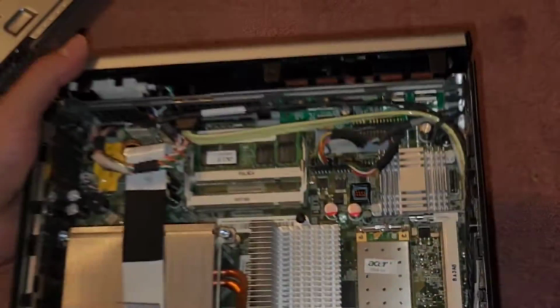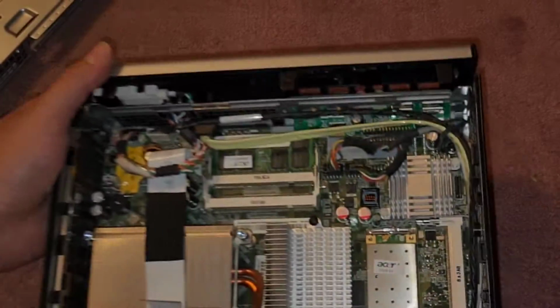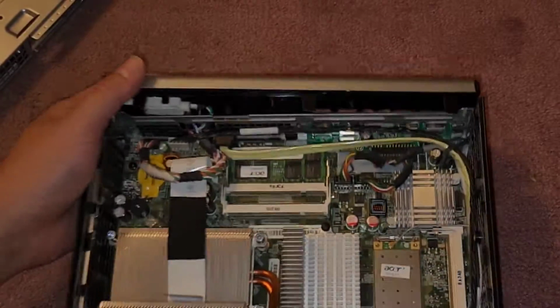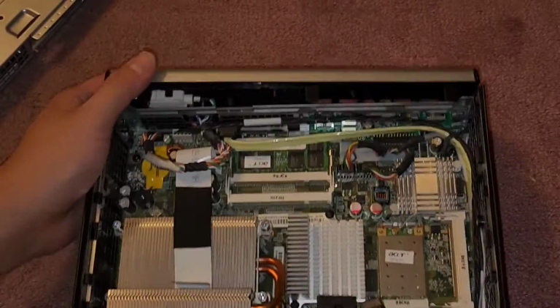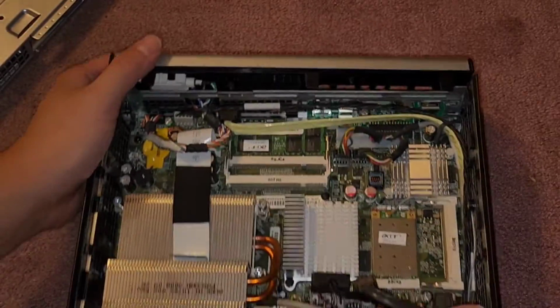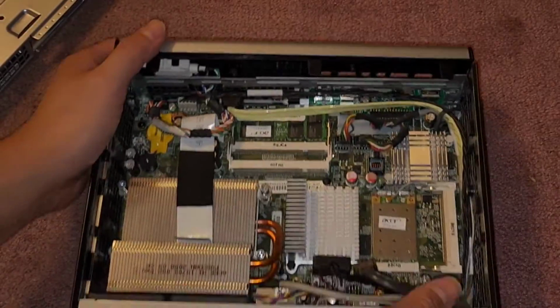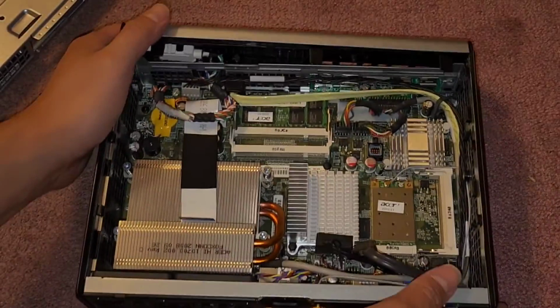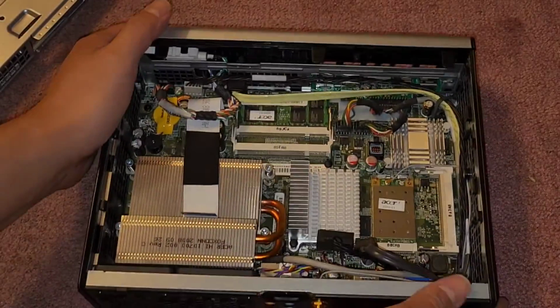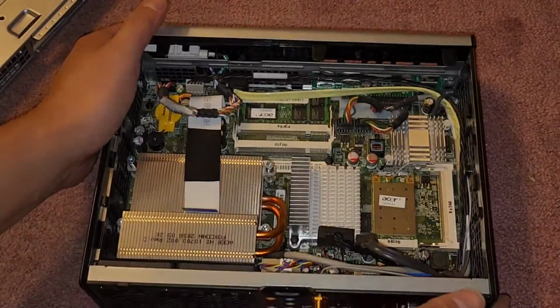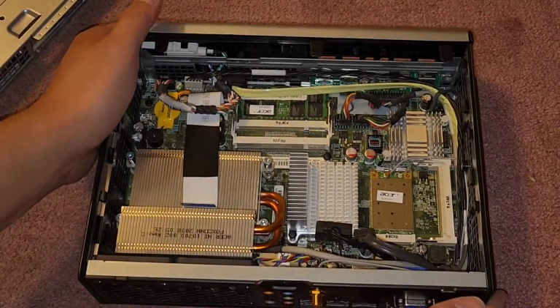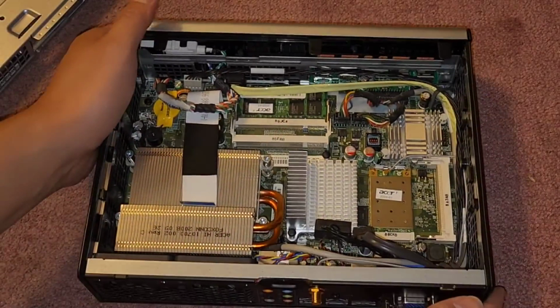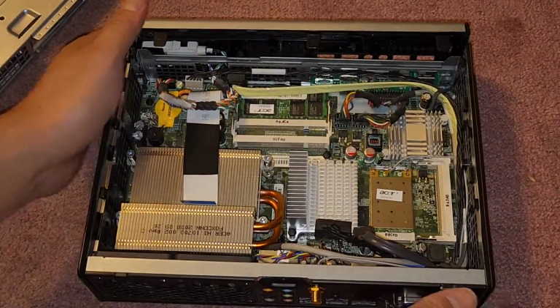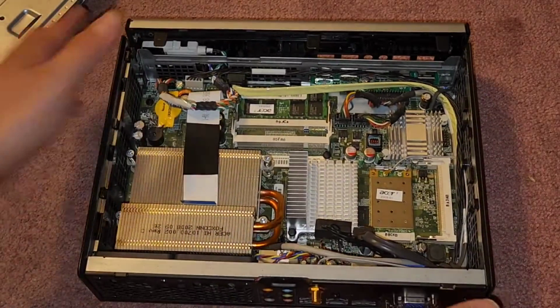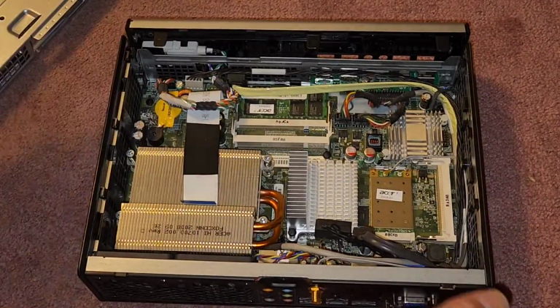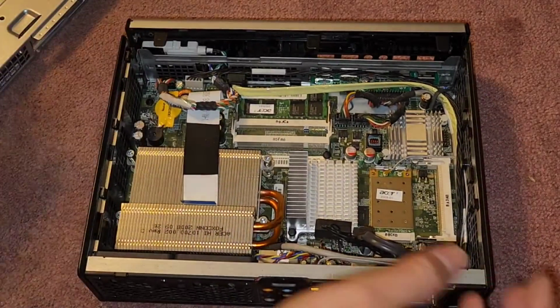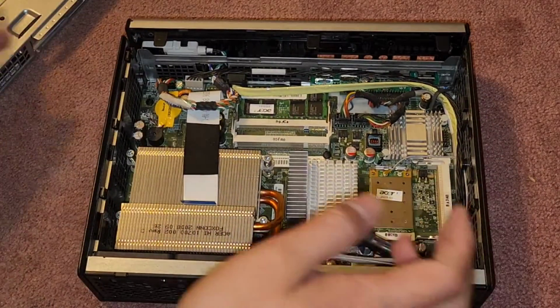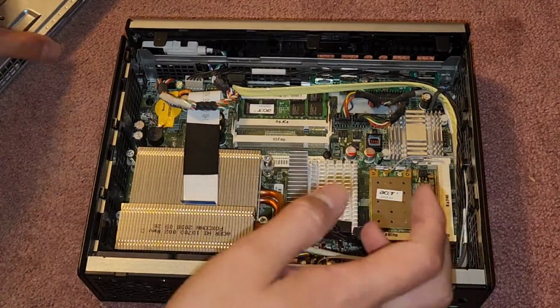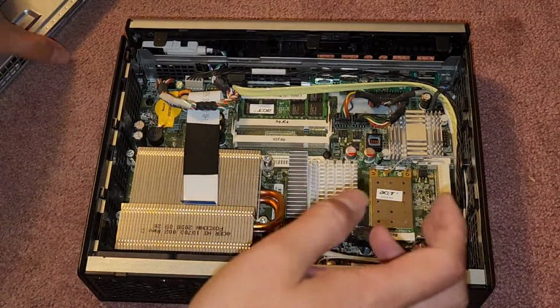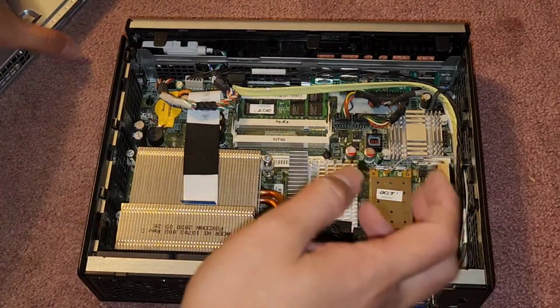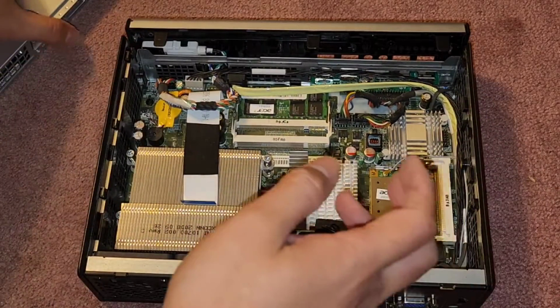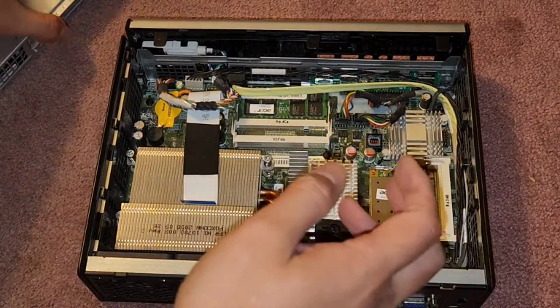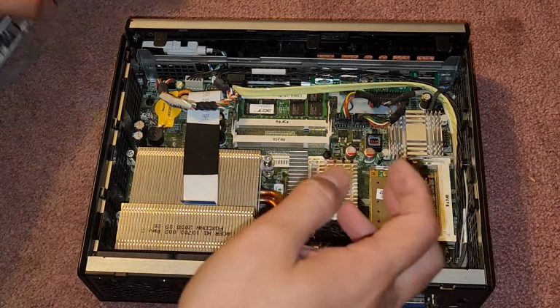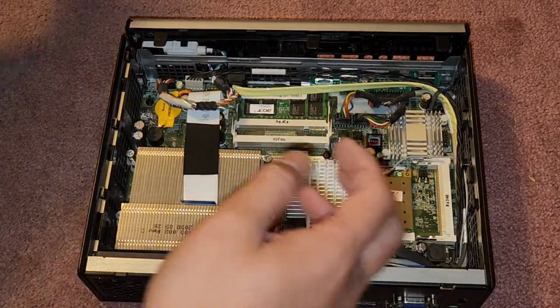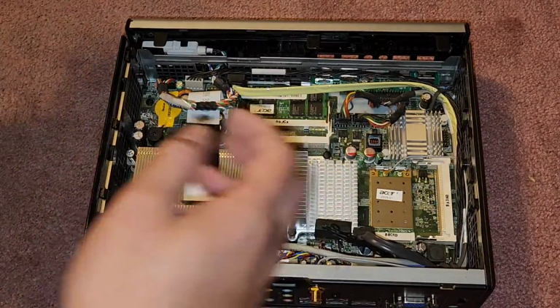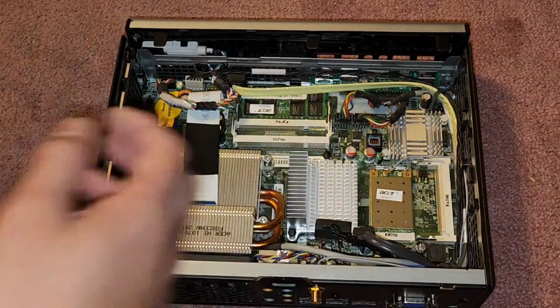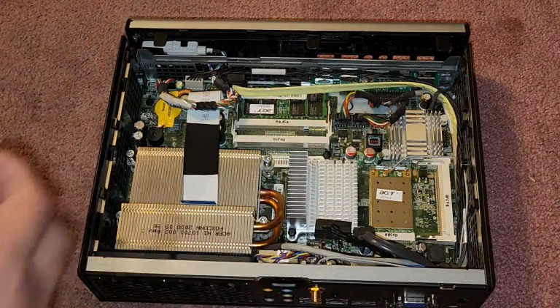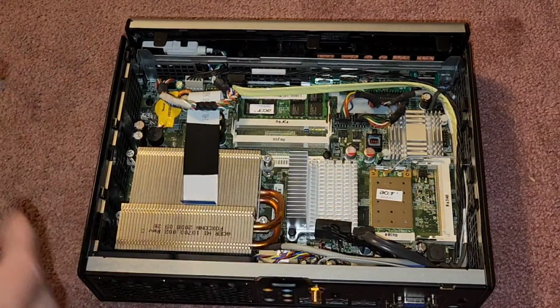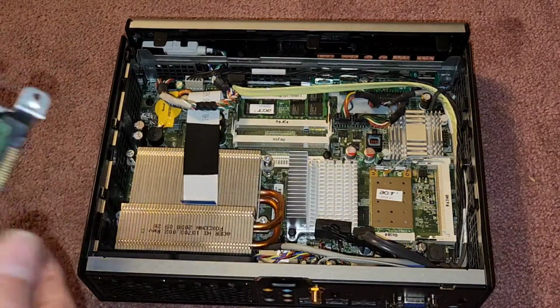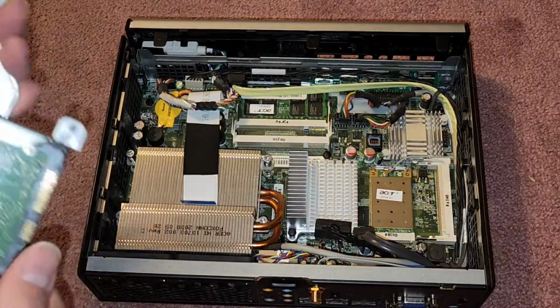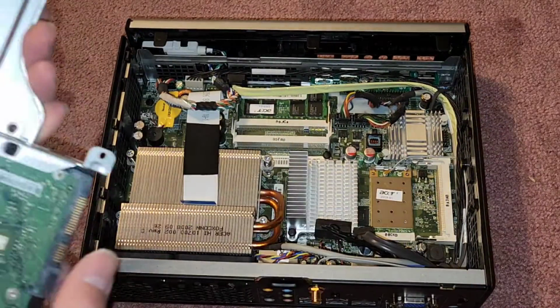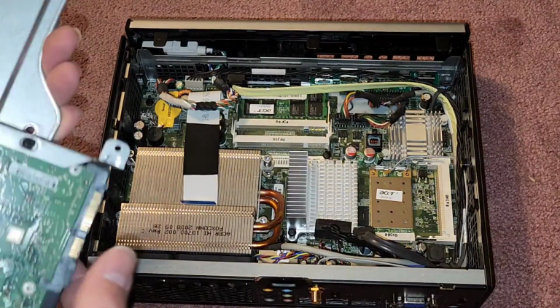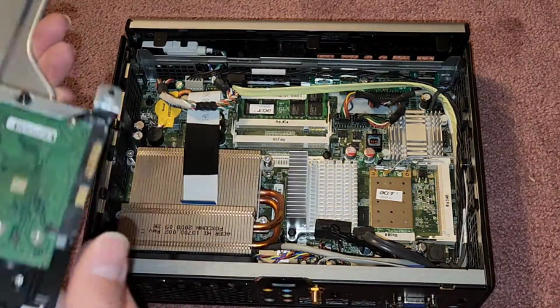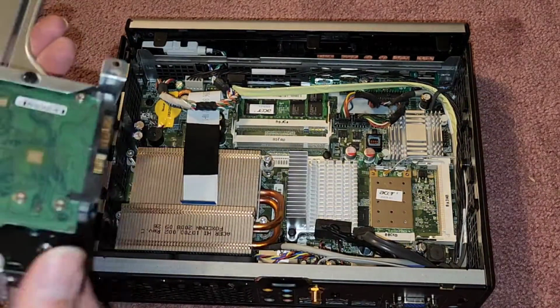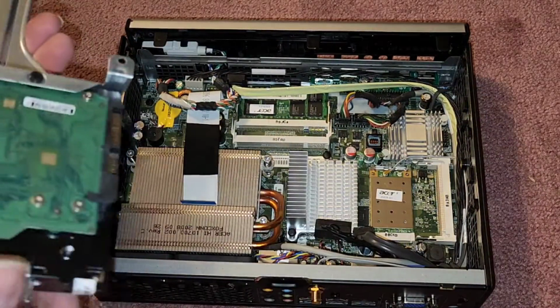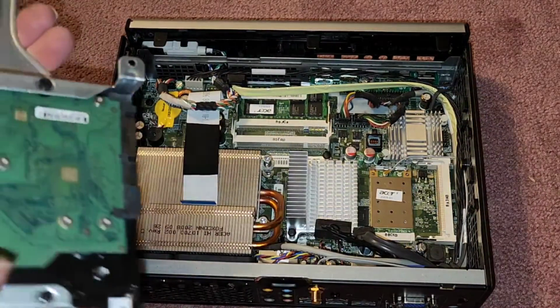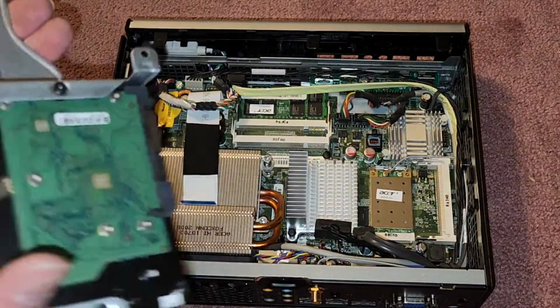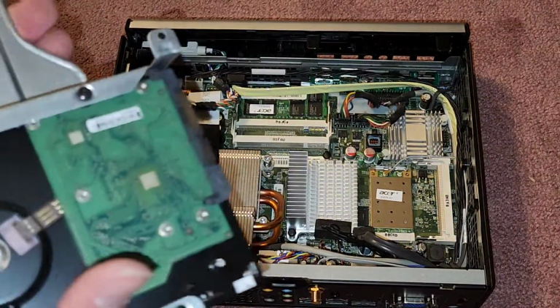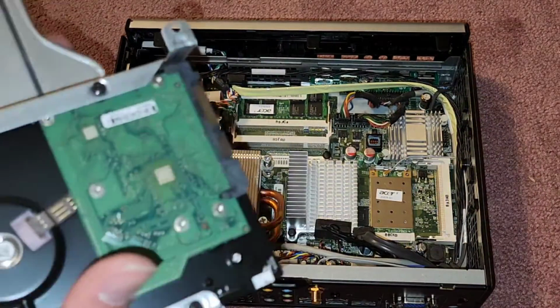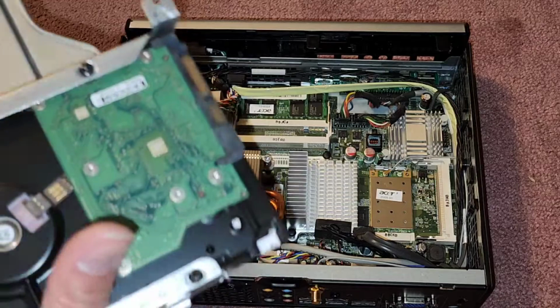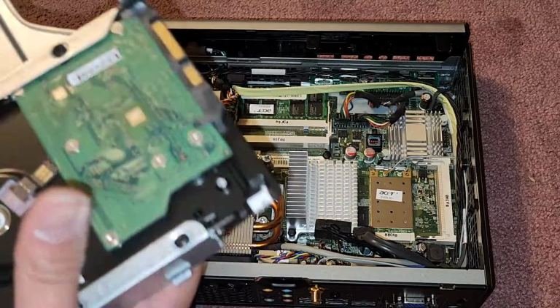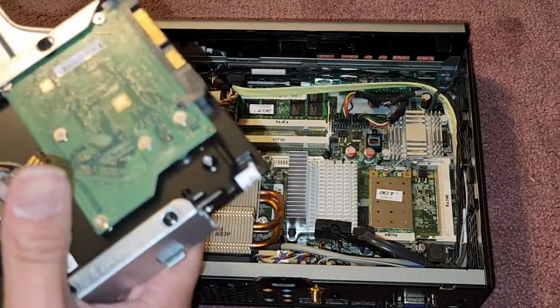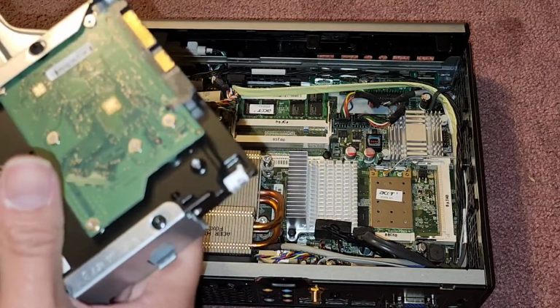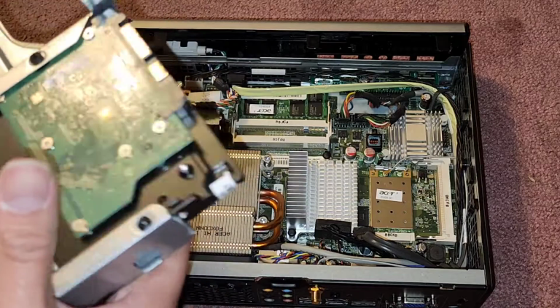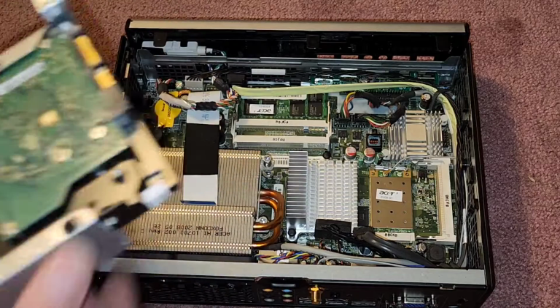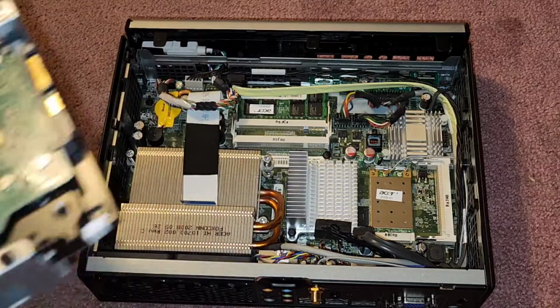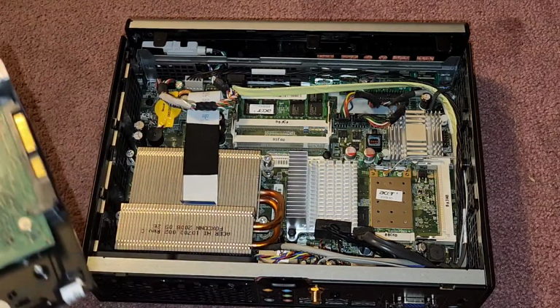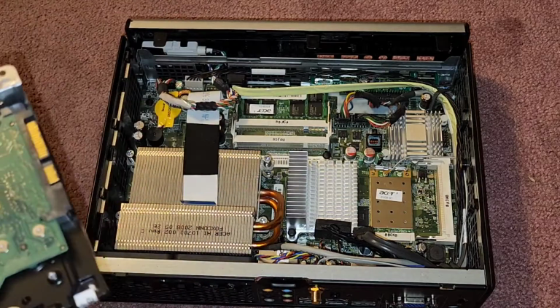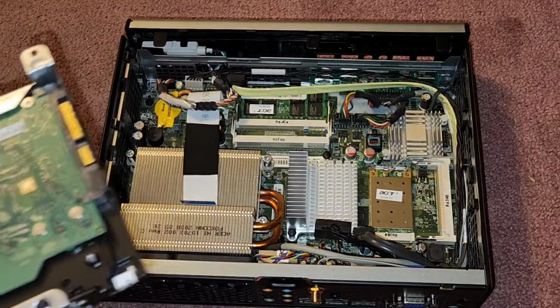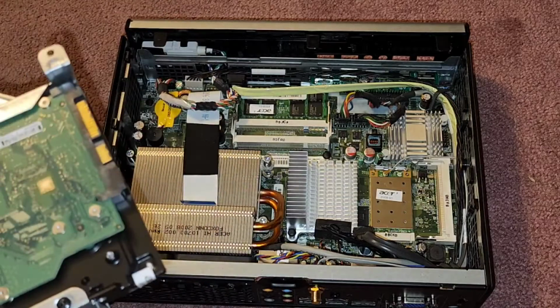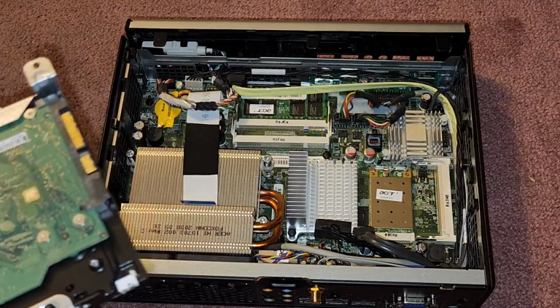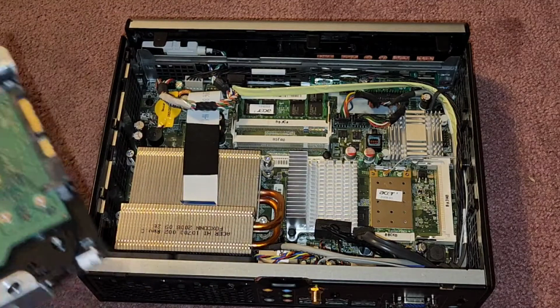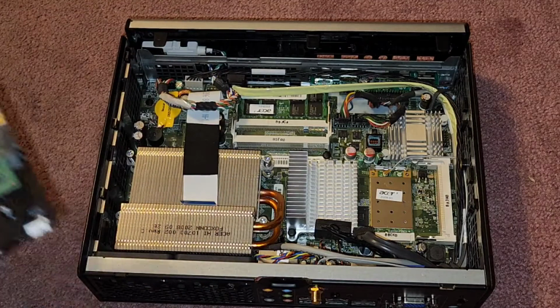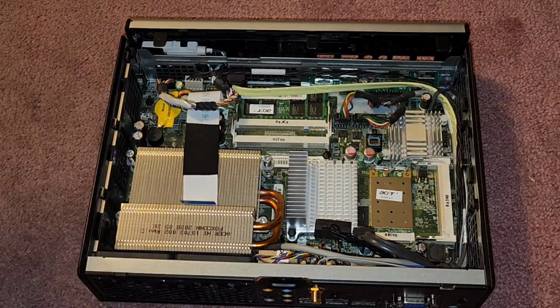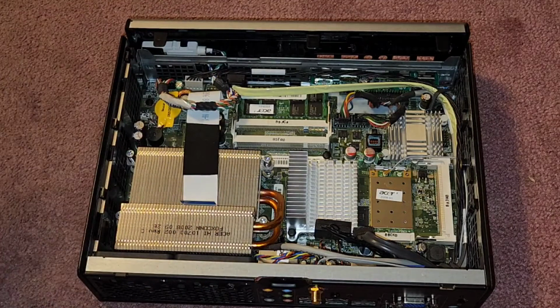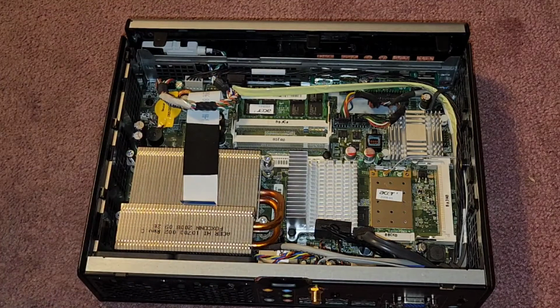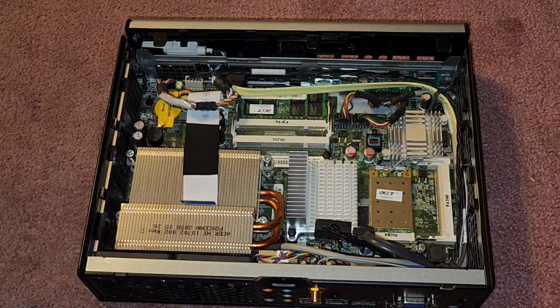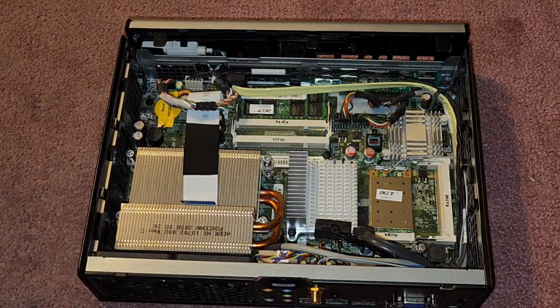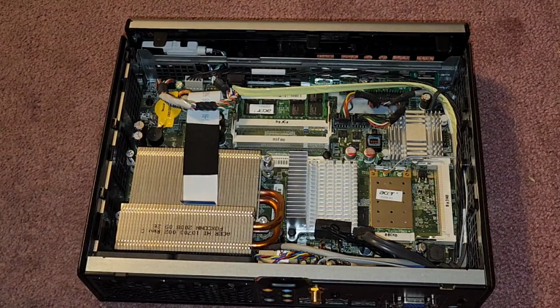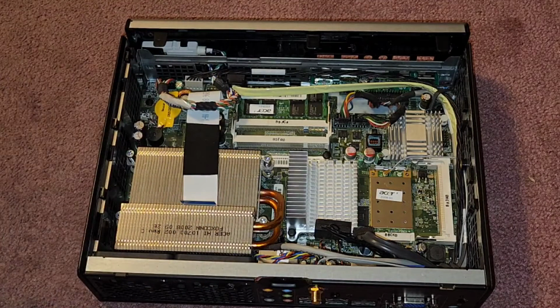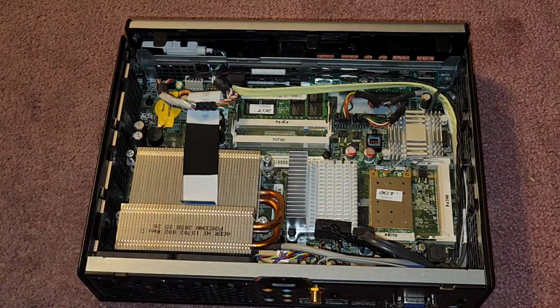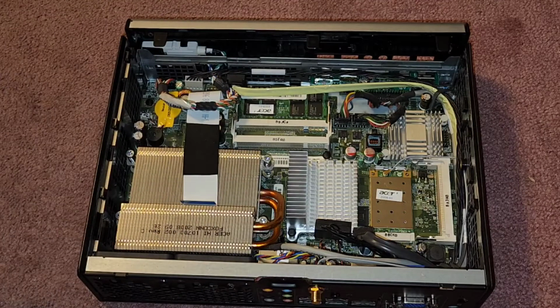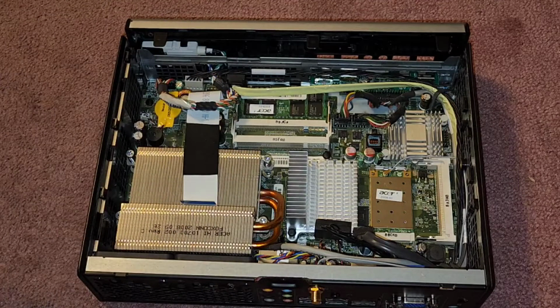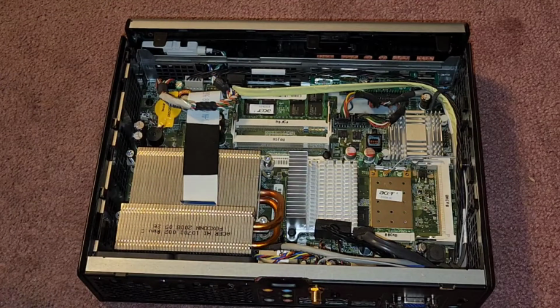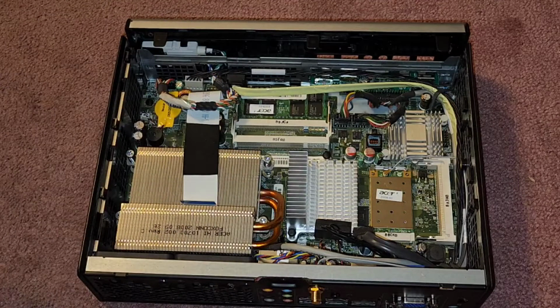I need to test the hard drive real quick and then I'll be back. We're going to reassemble this after that — see you guys in a bit.